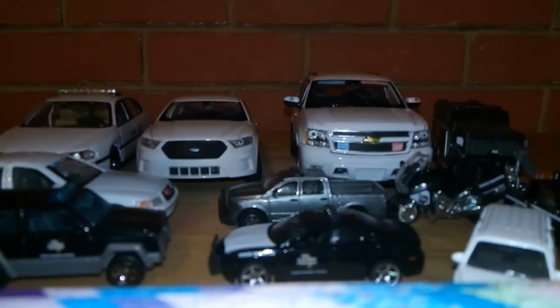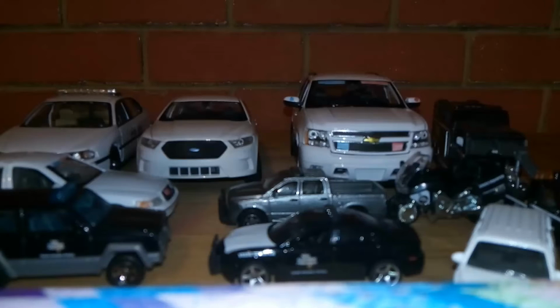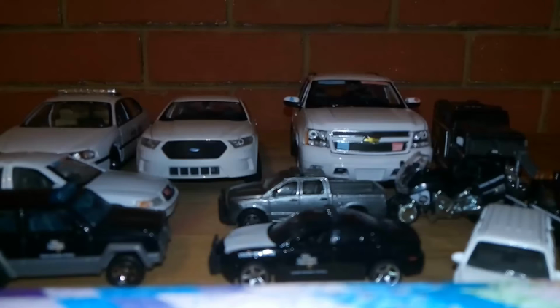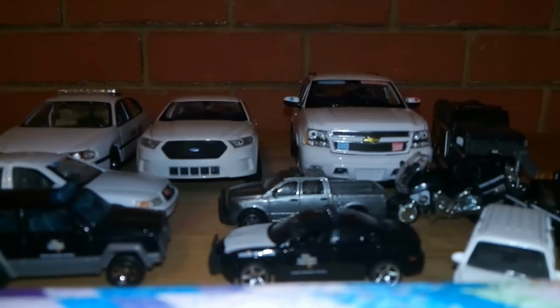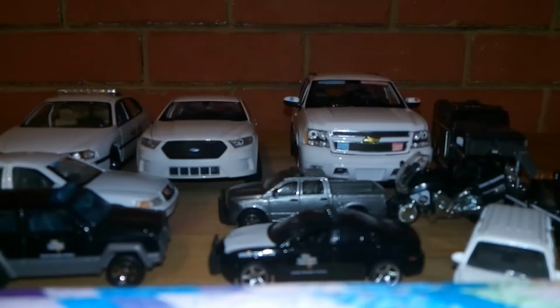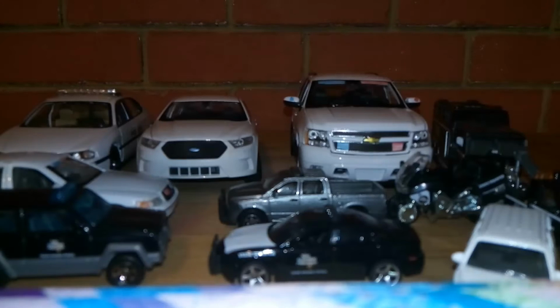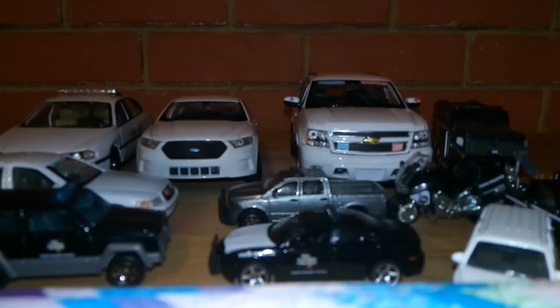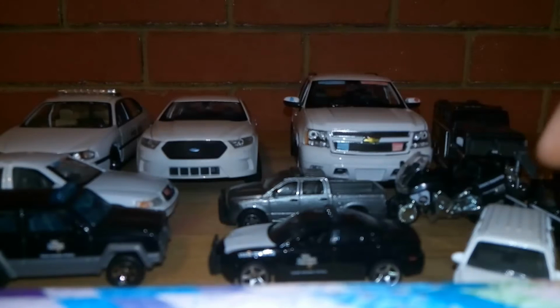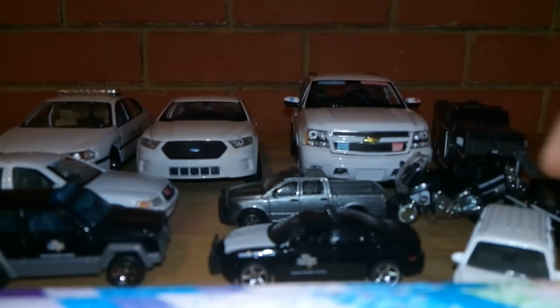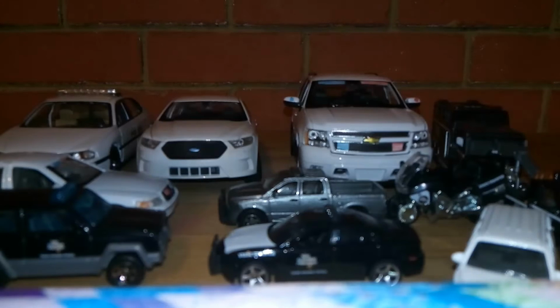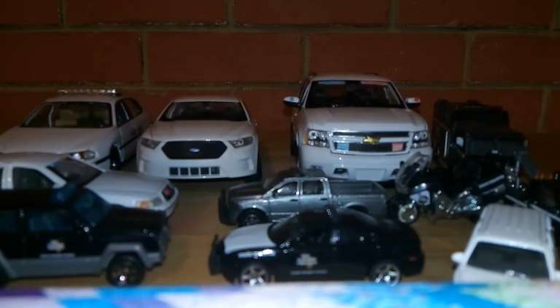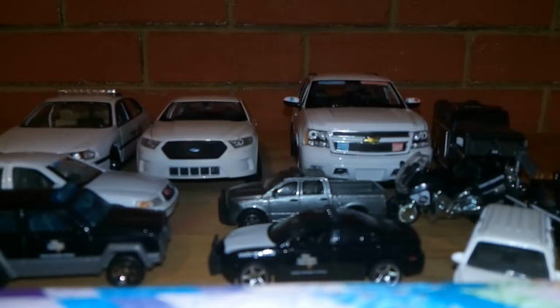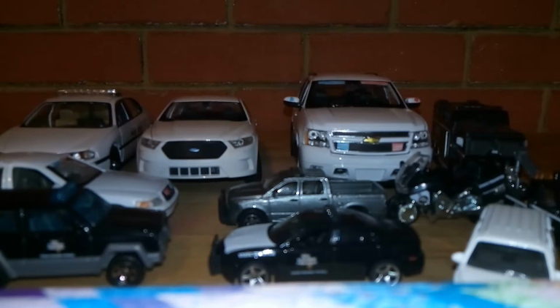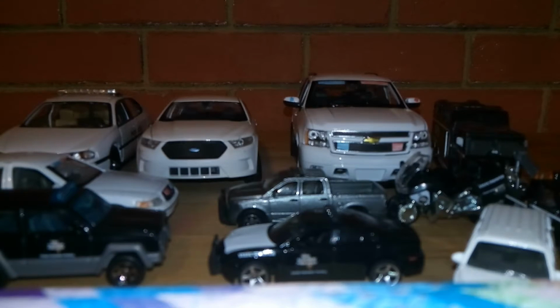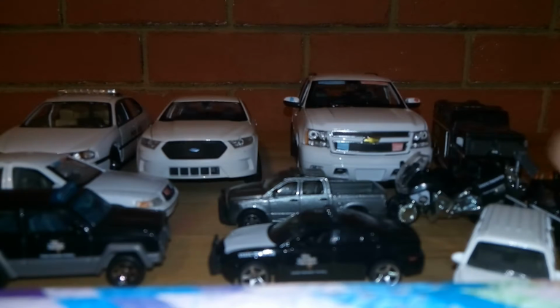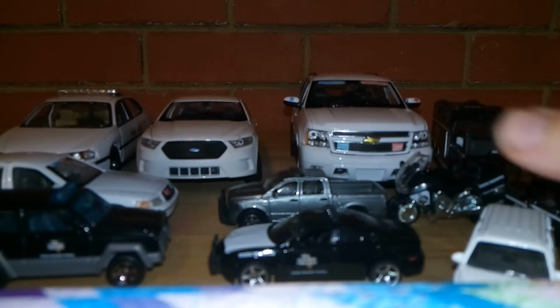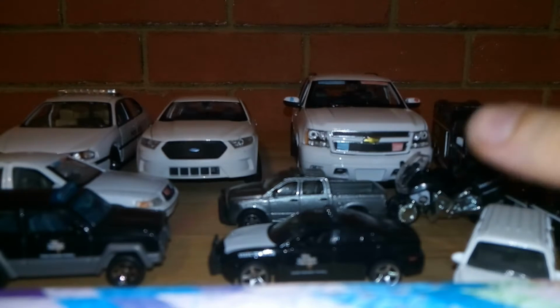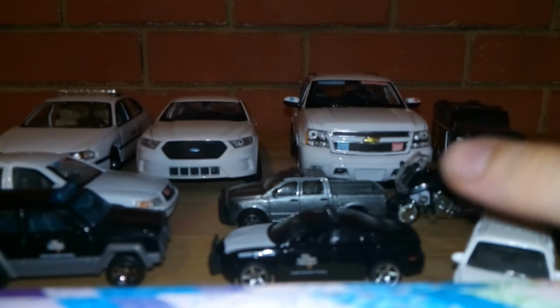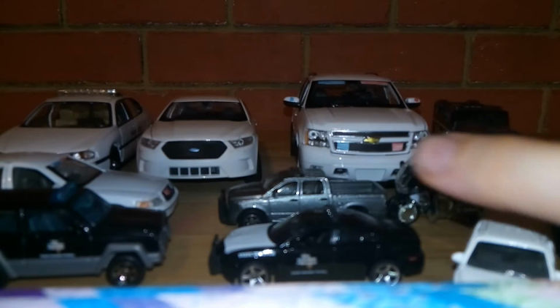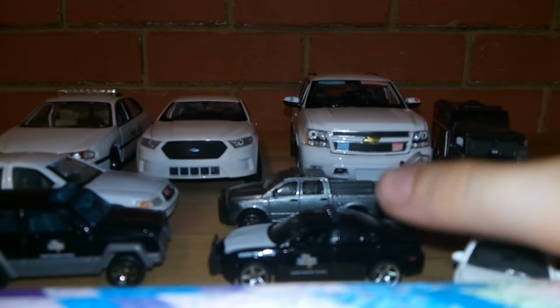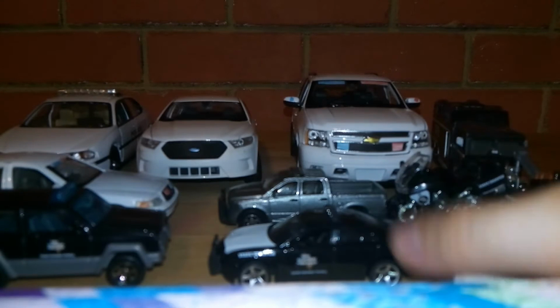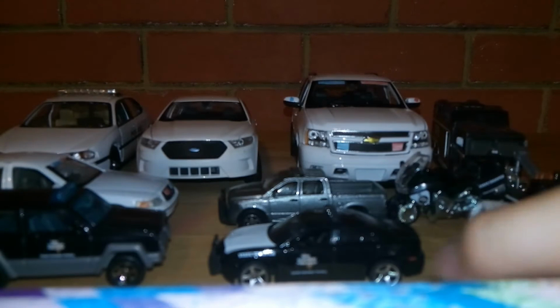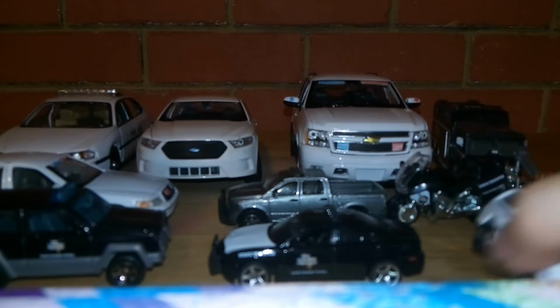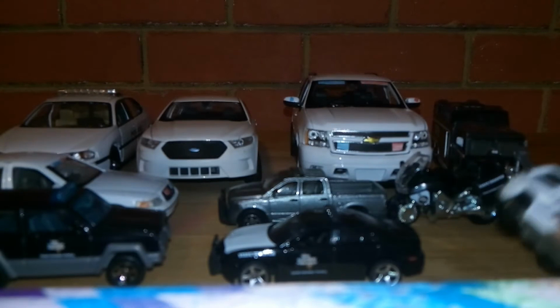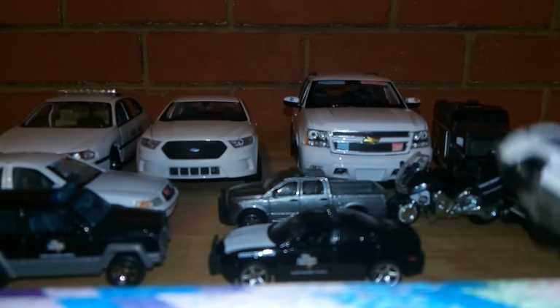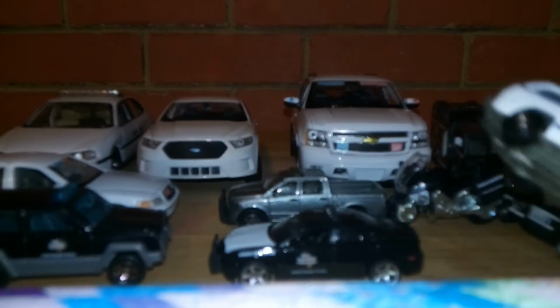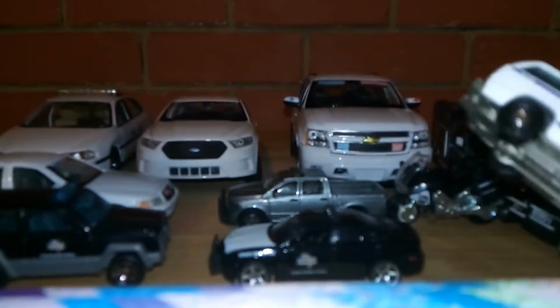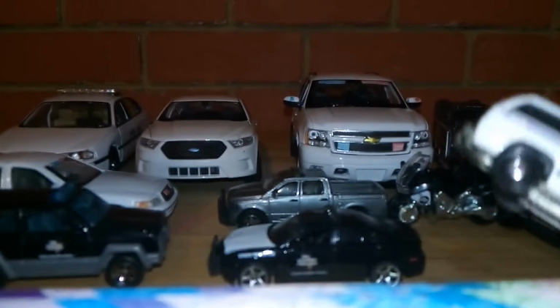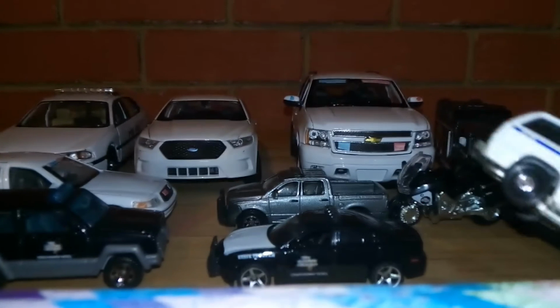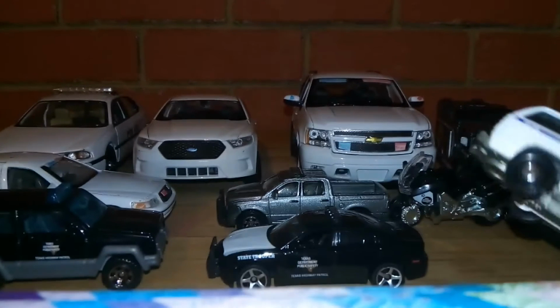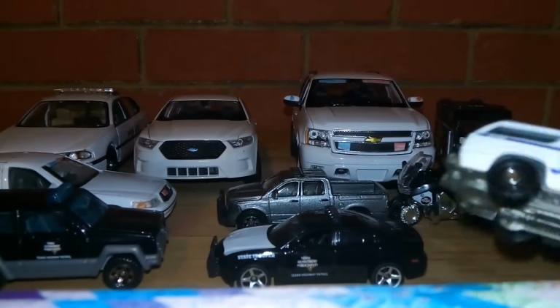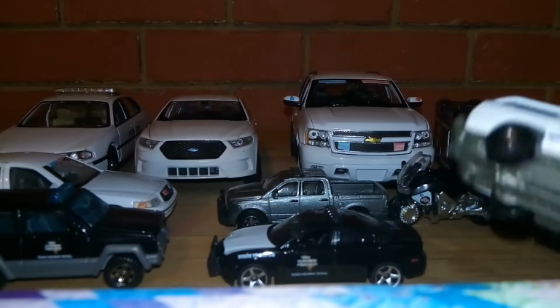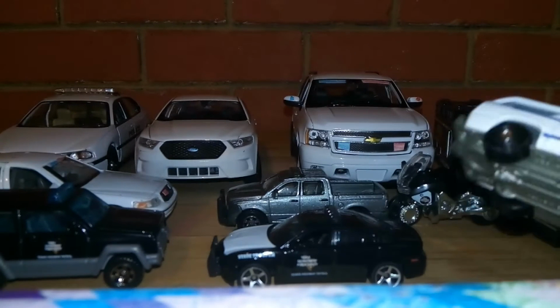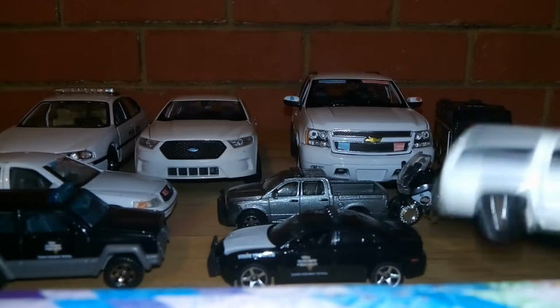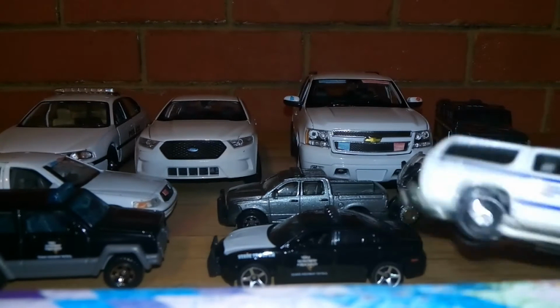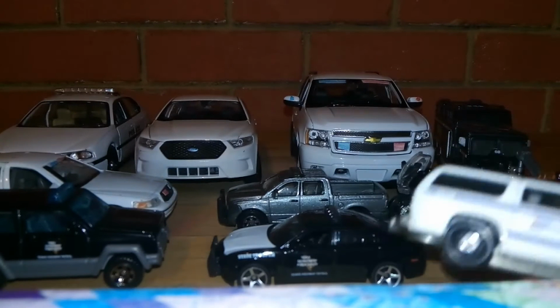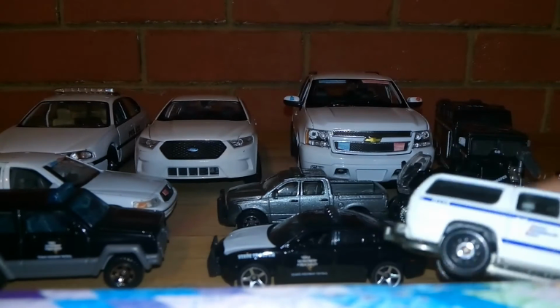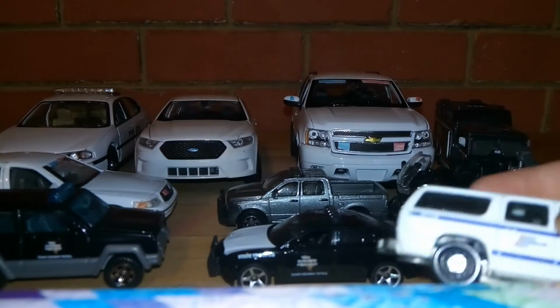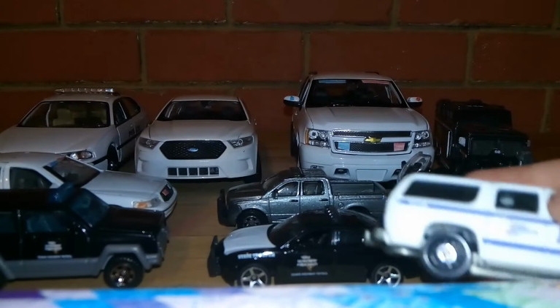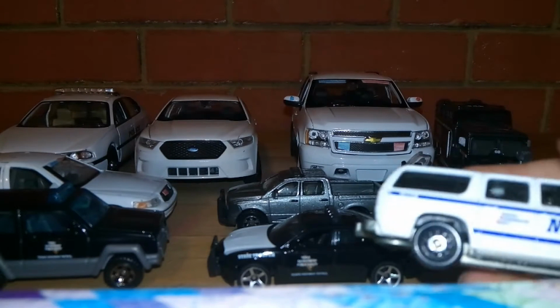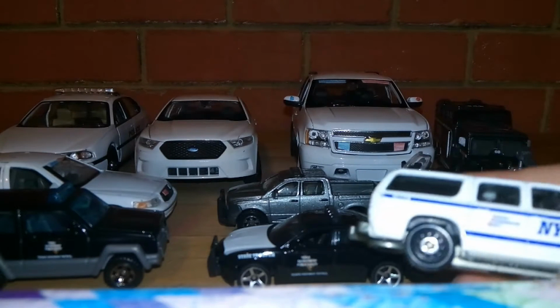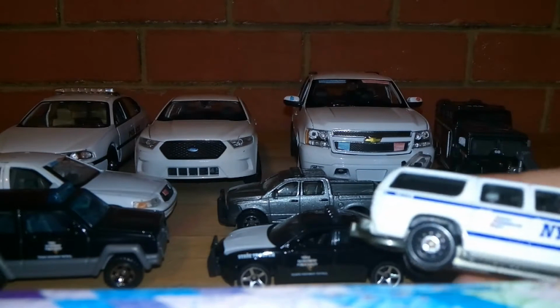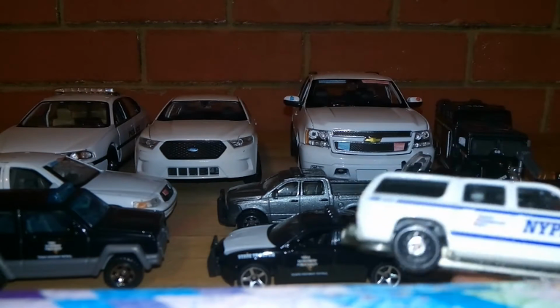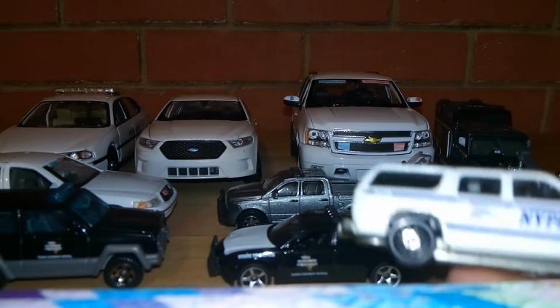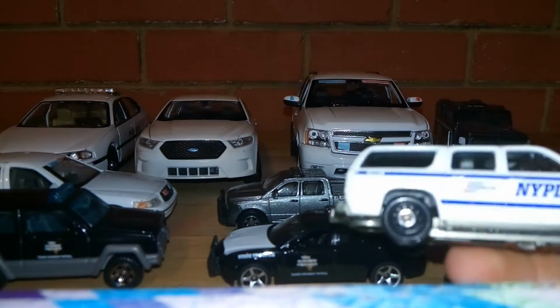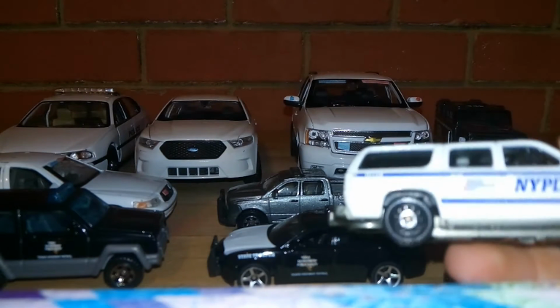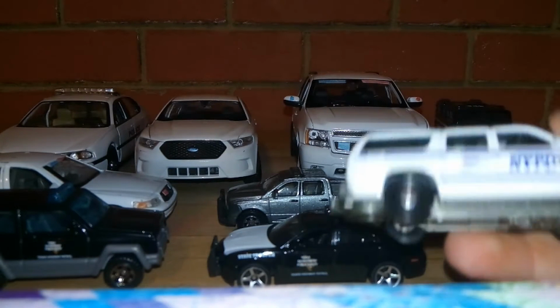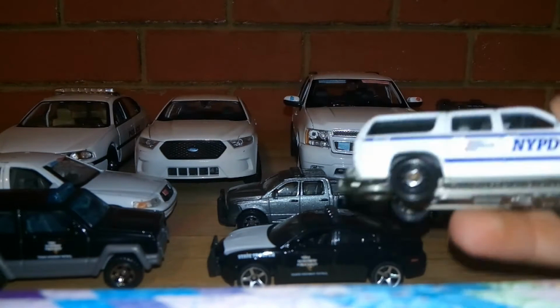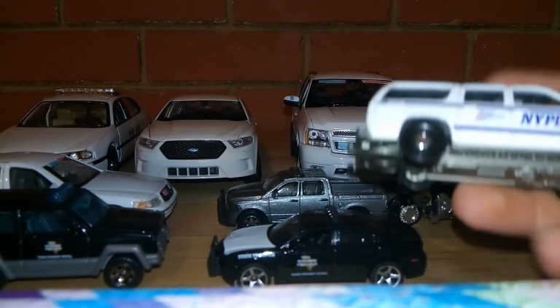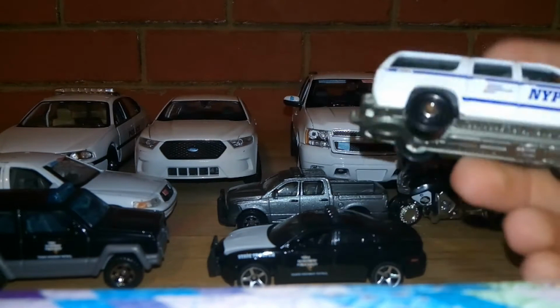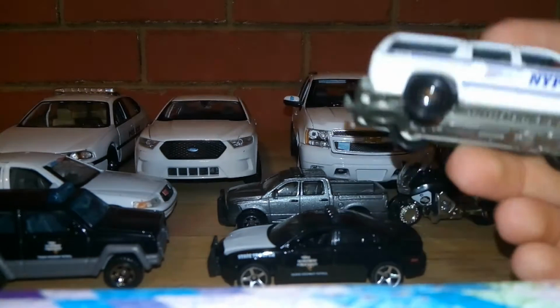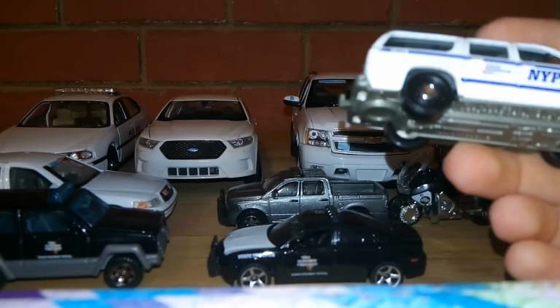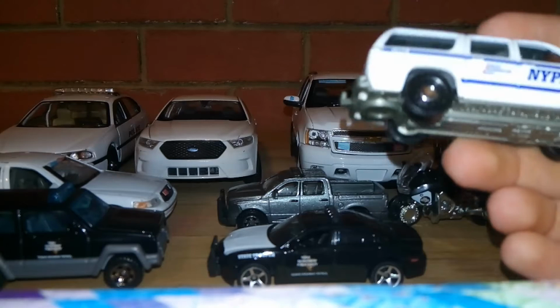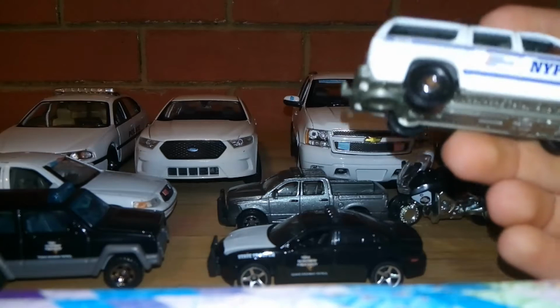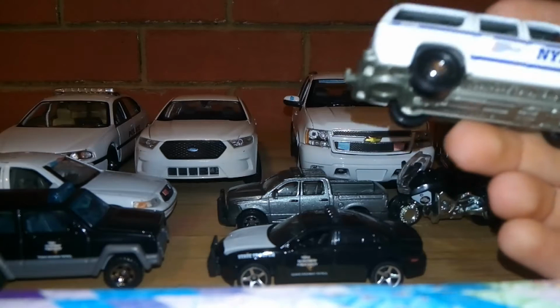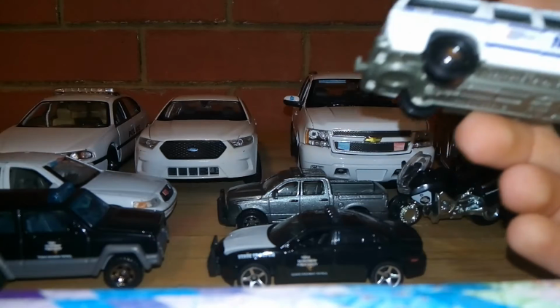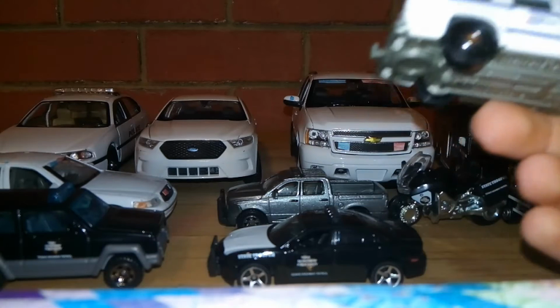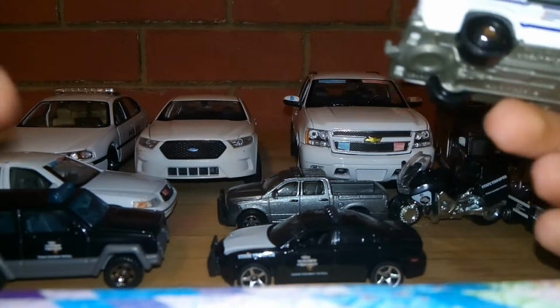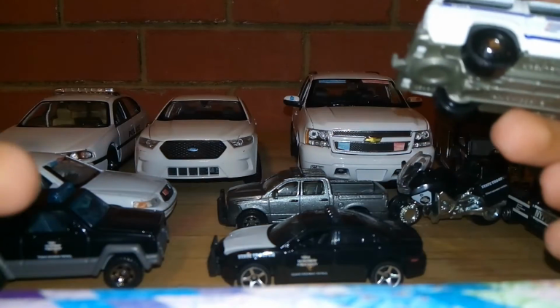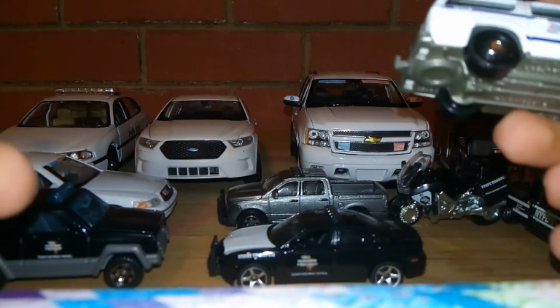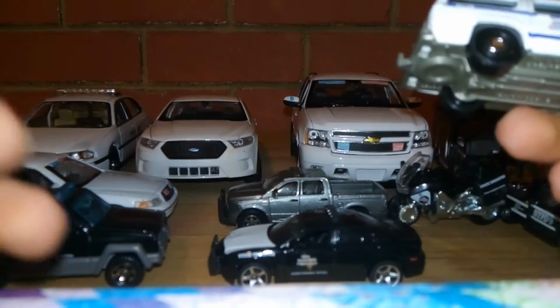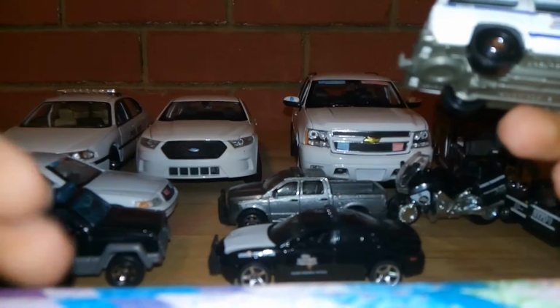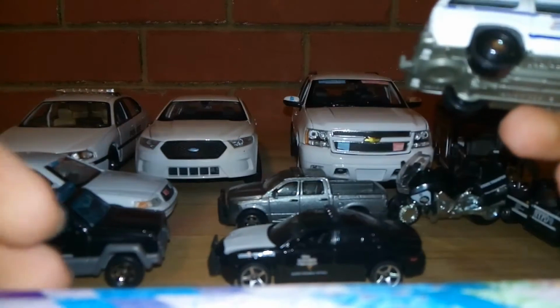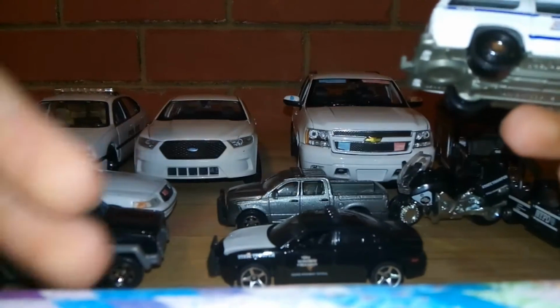Hey guys, welcome back to another video, and I'm gonna be reviewing my favorite cop cars part two.